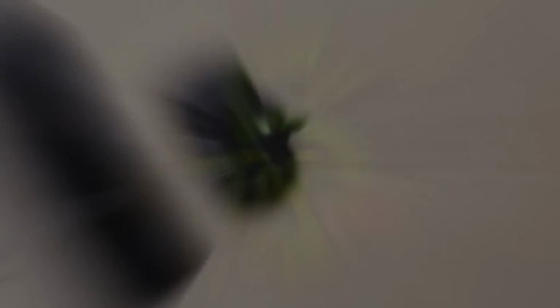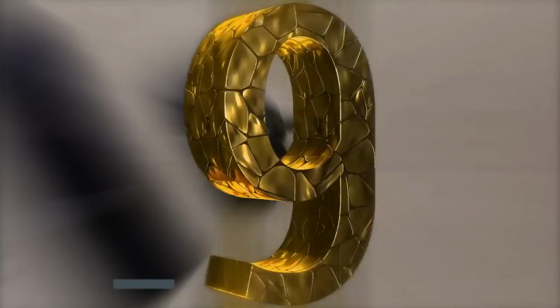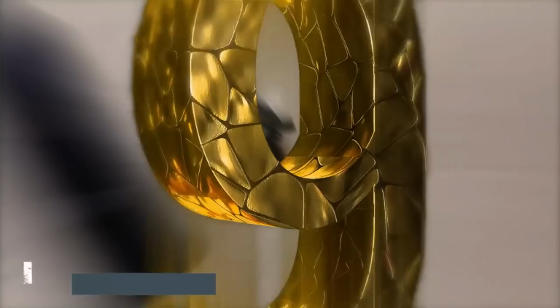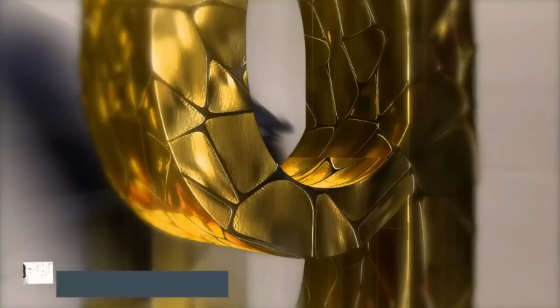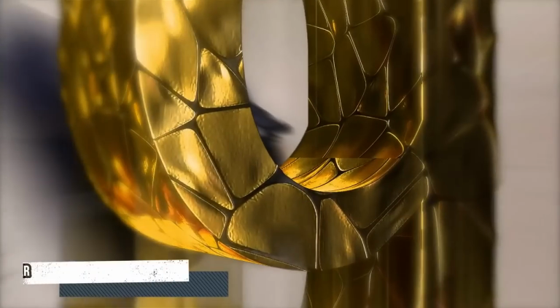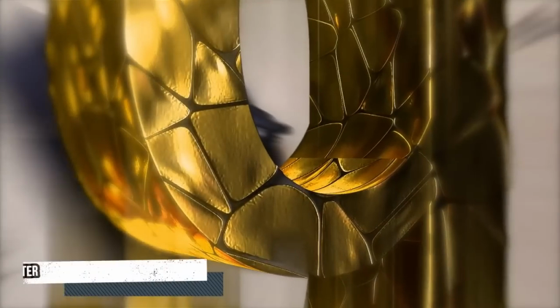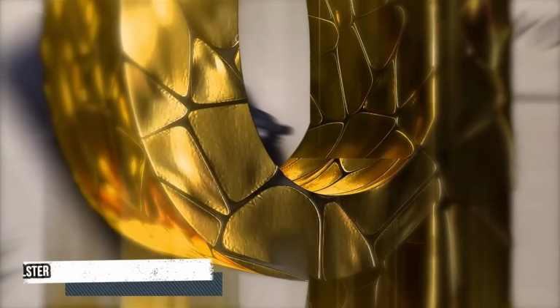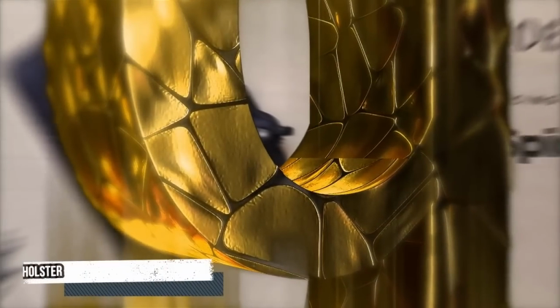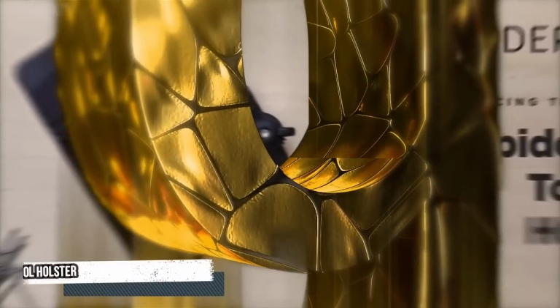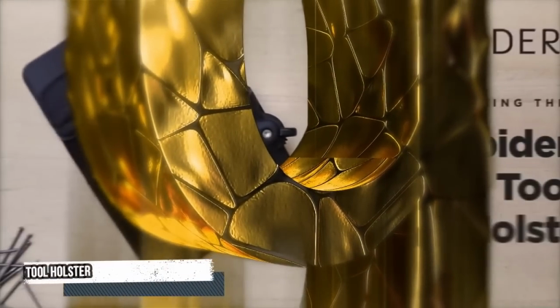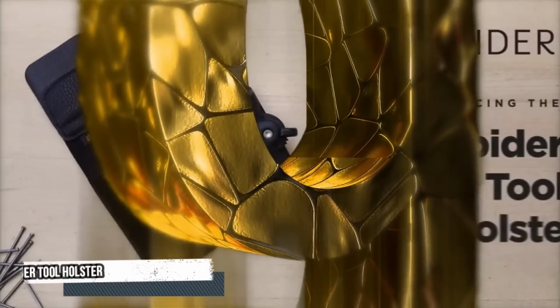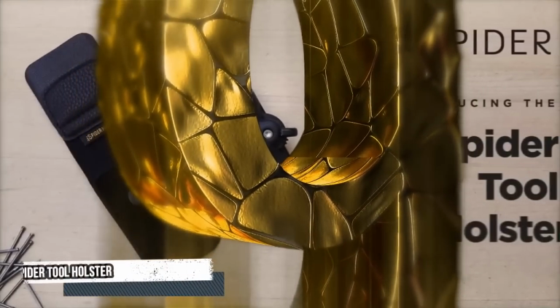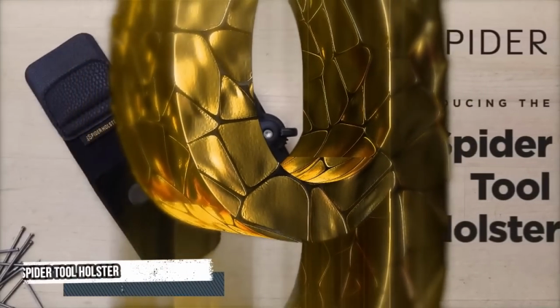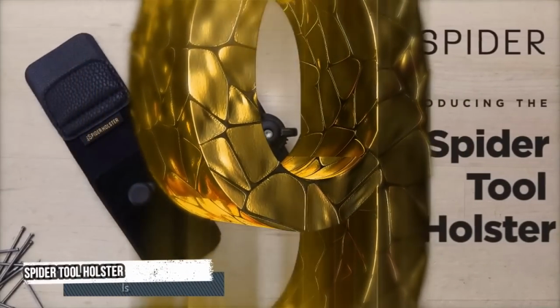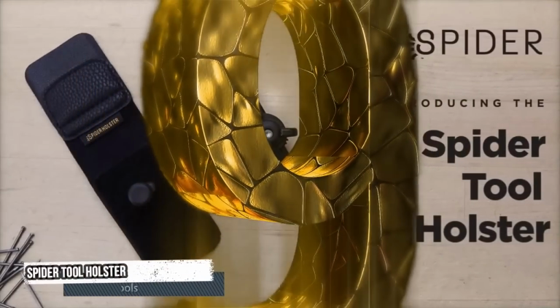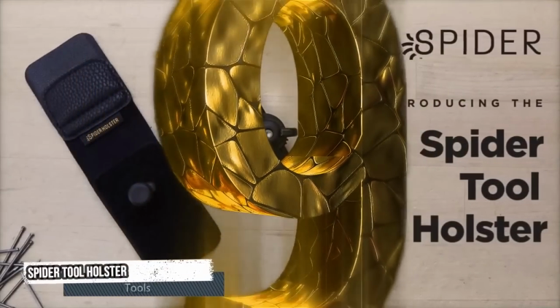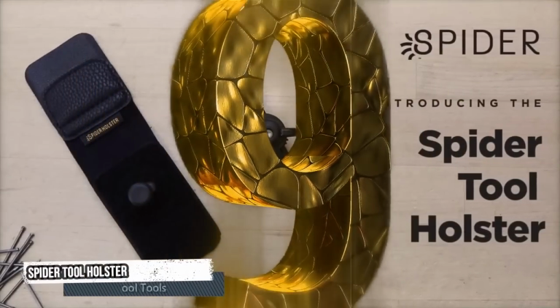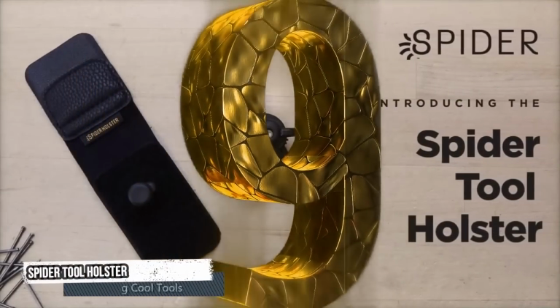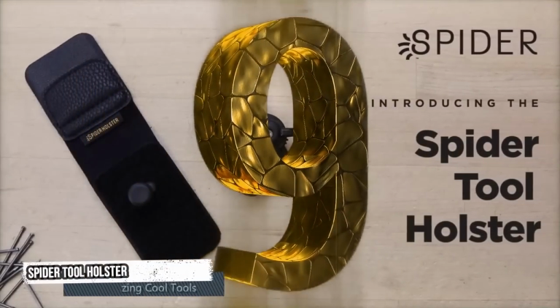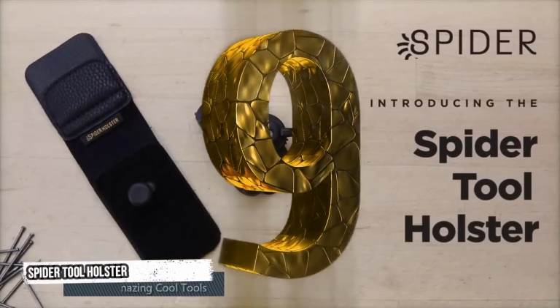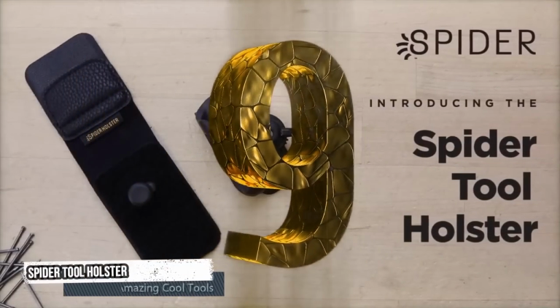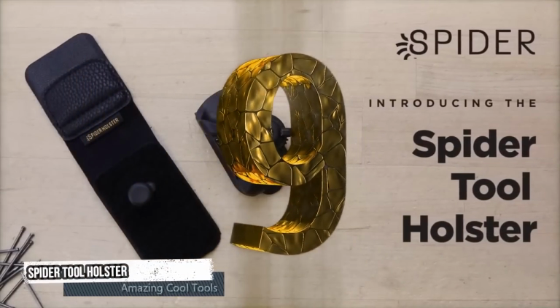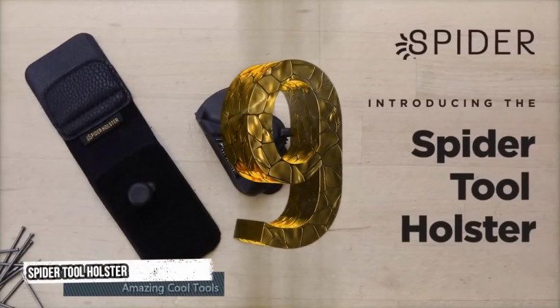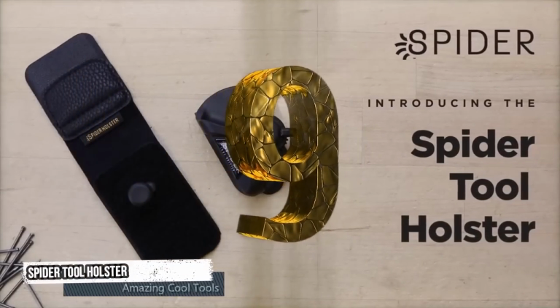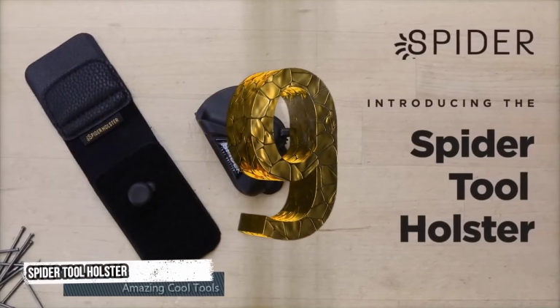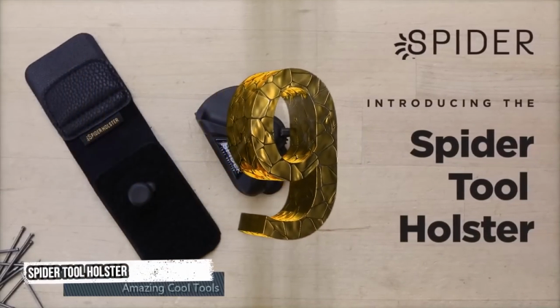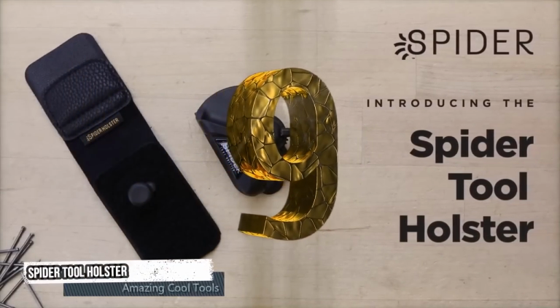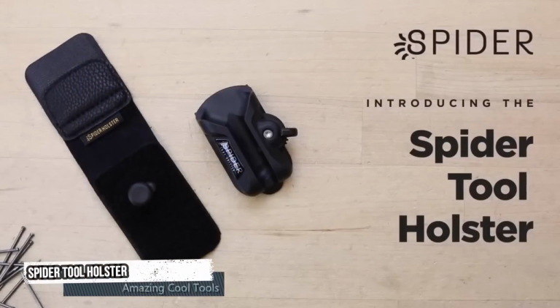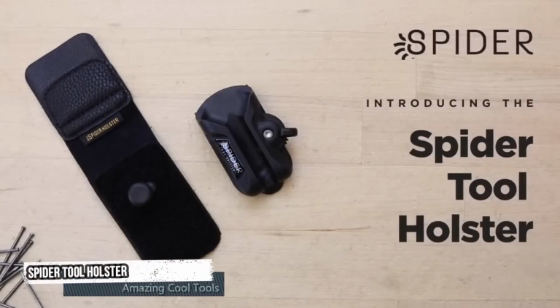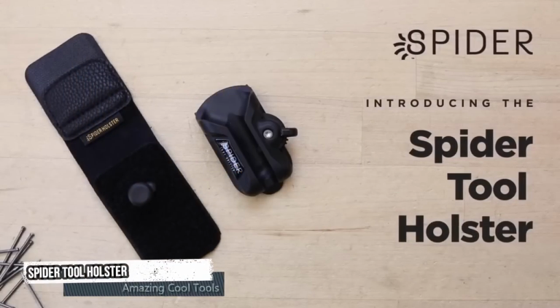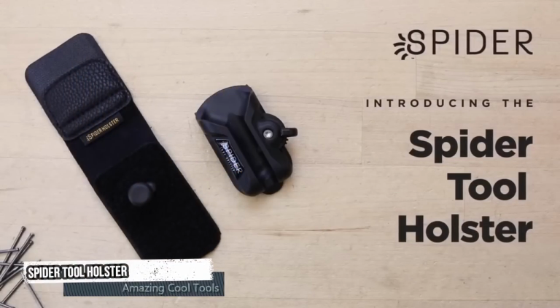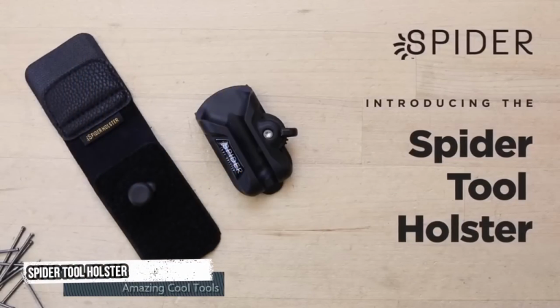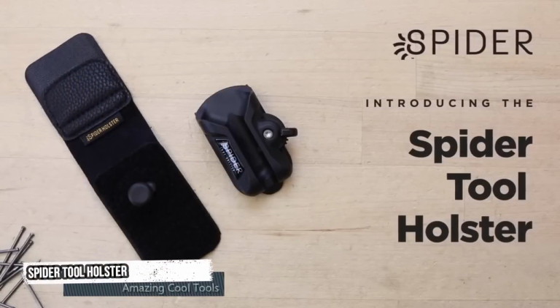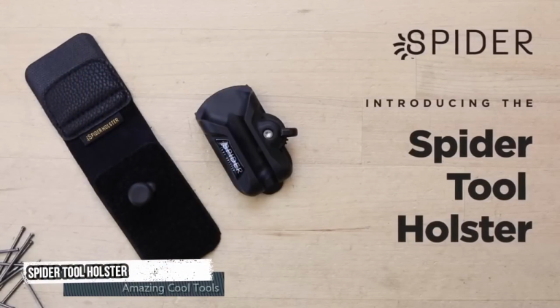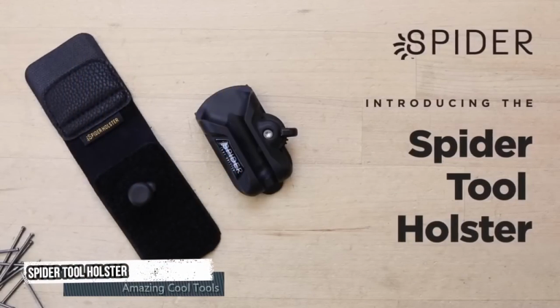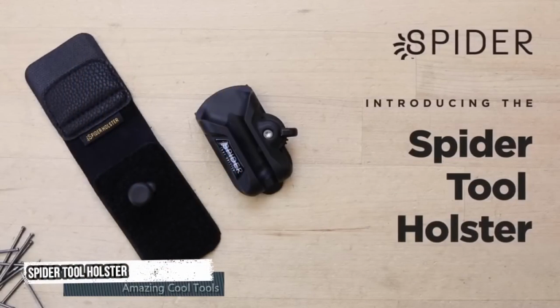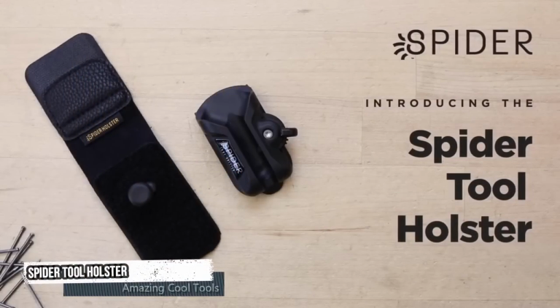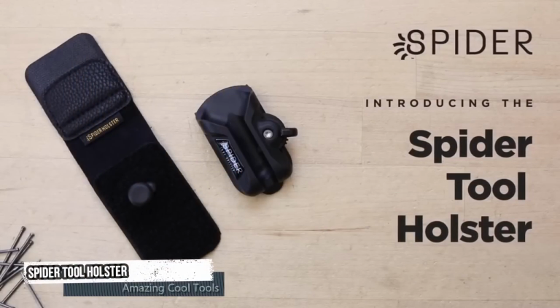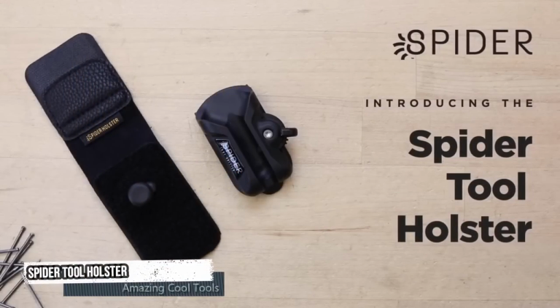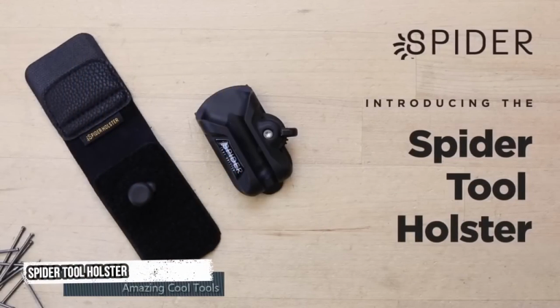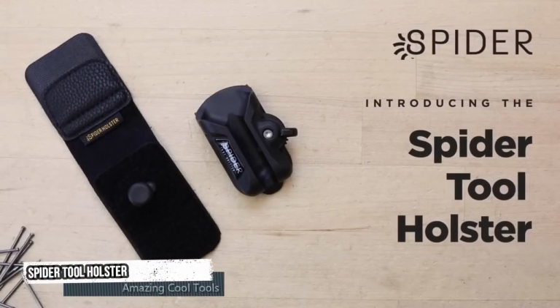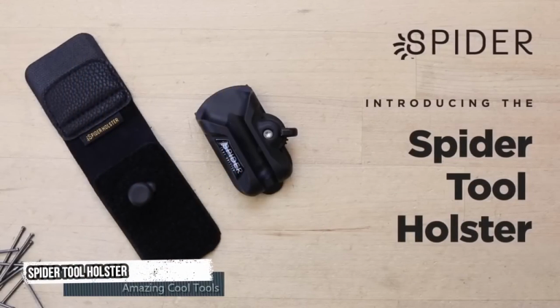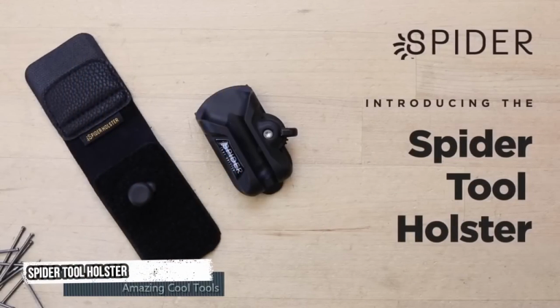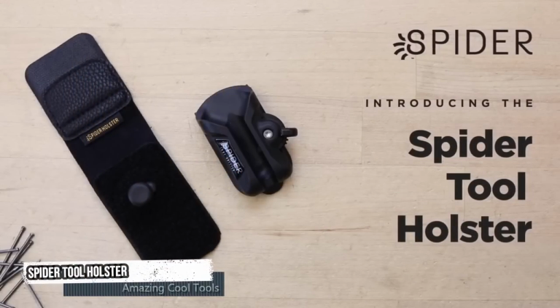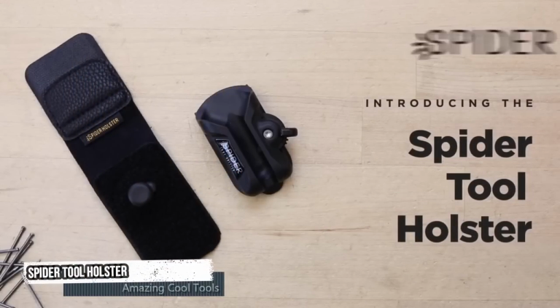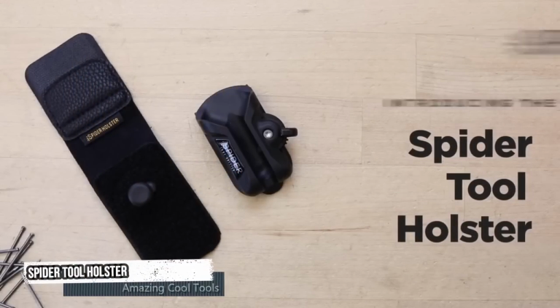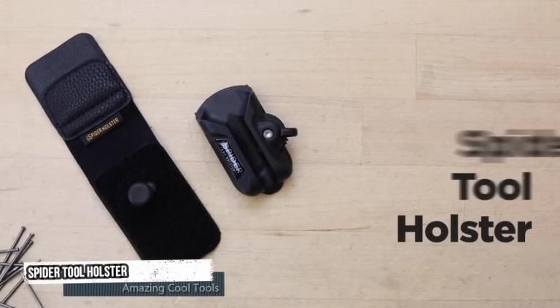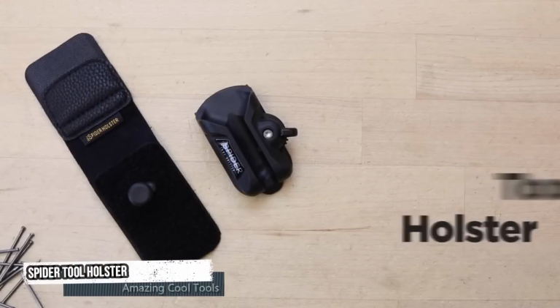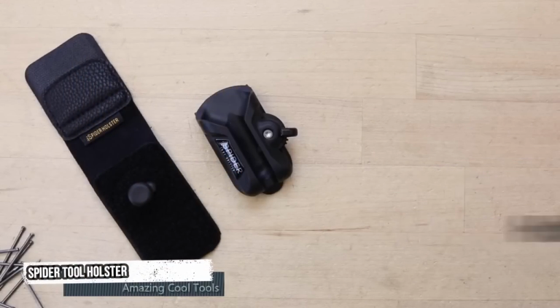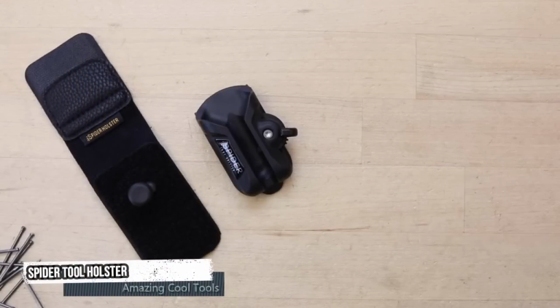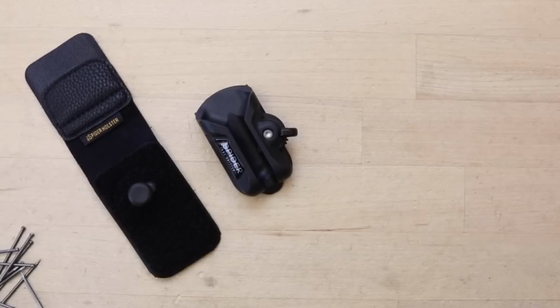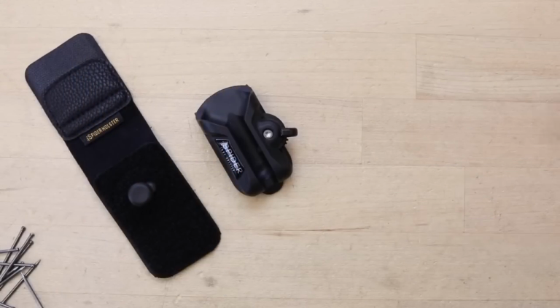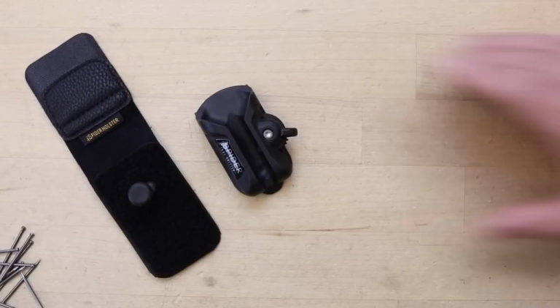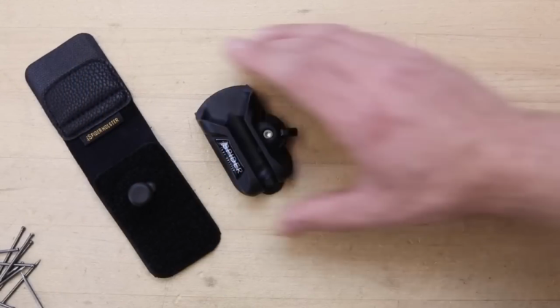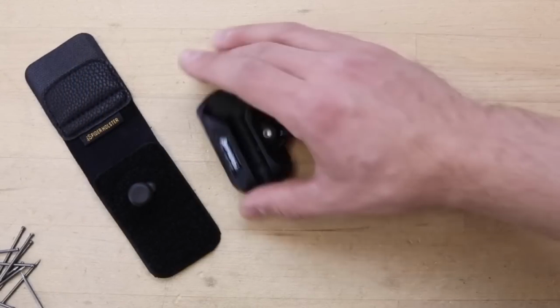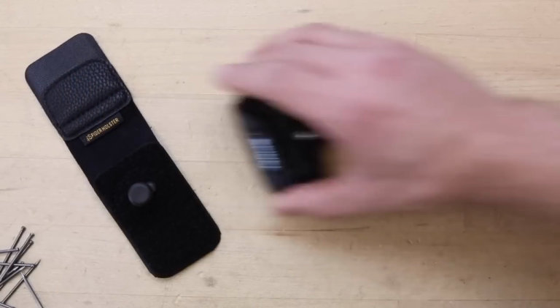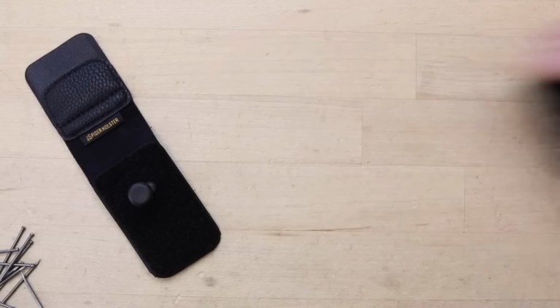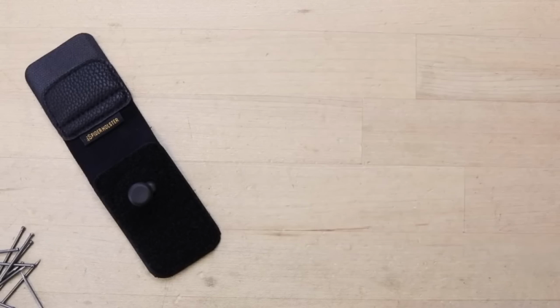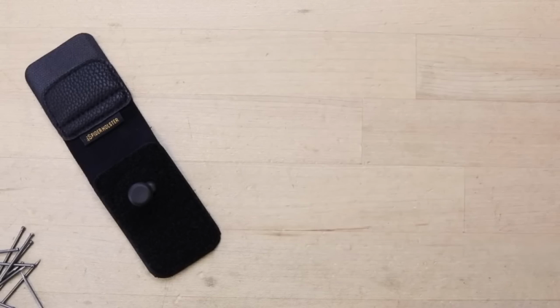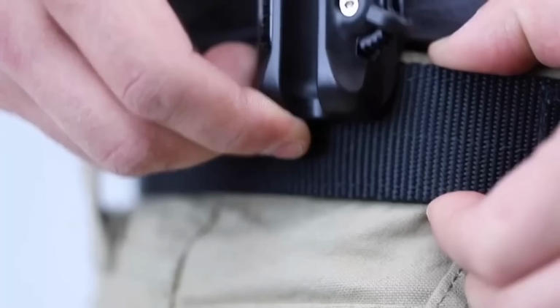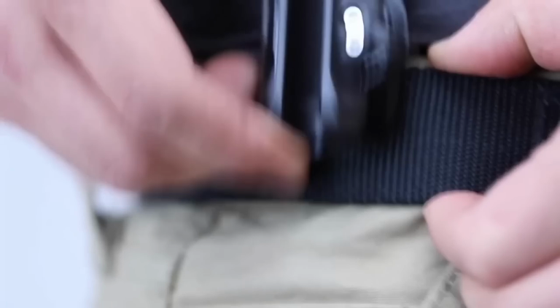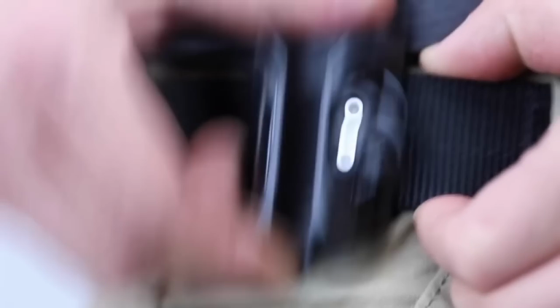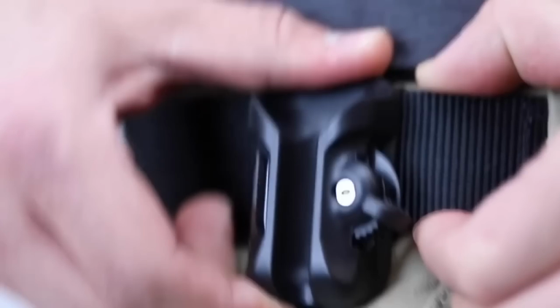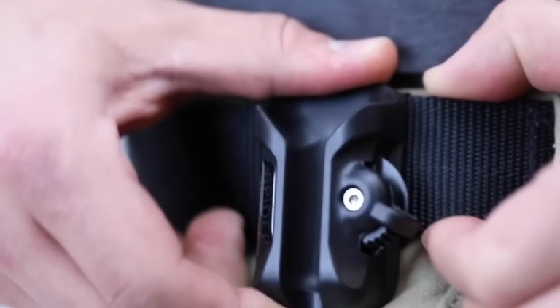Ninth tool: Spider Tool Holster. Introducing the Spider Tool Holster.